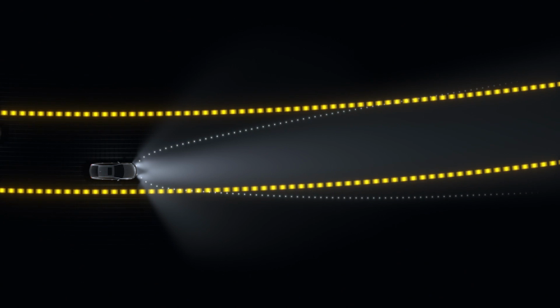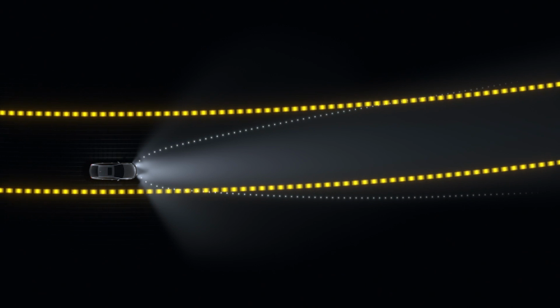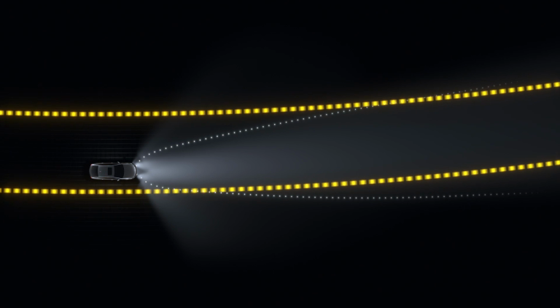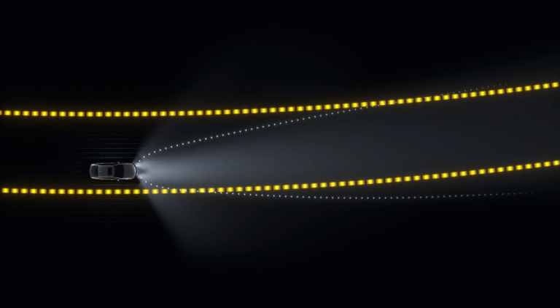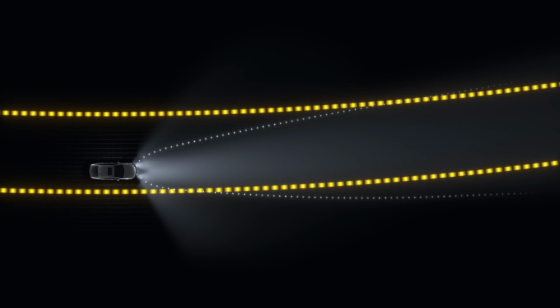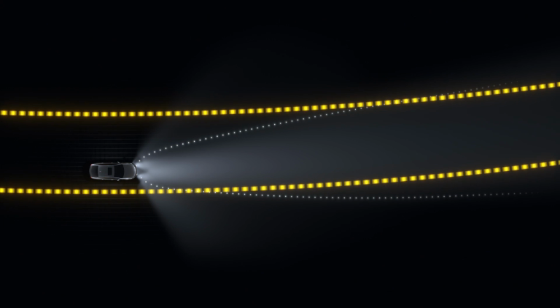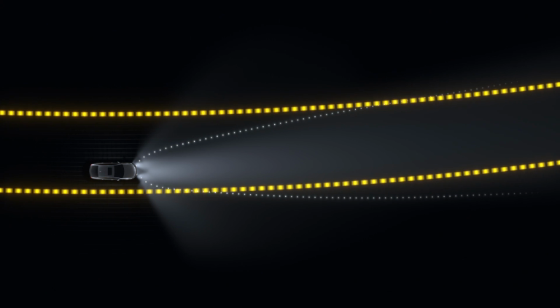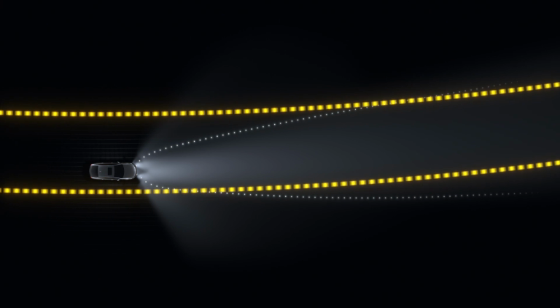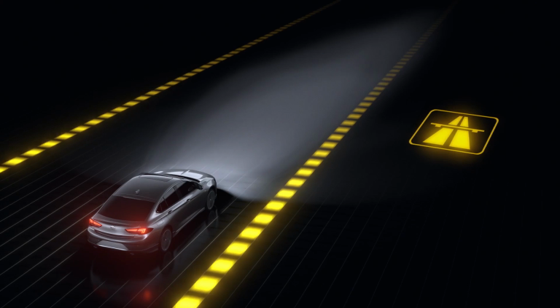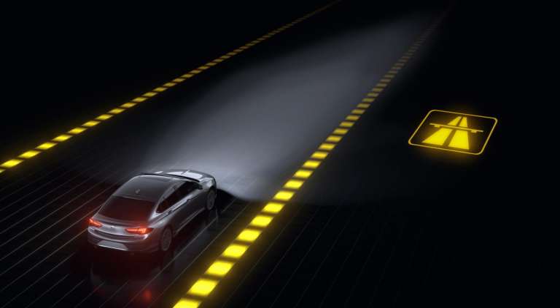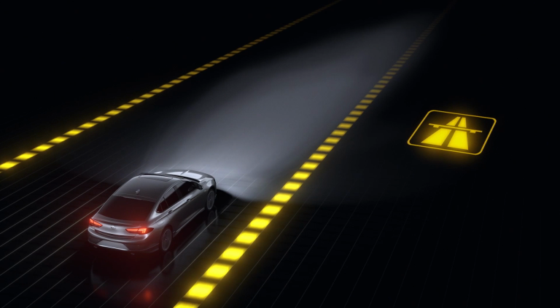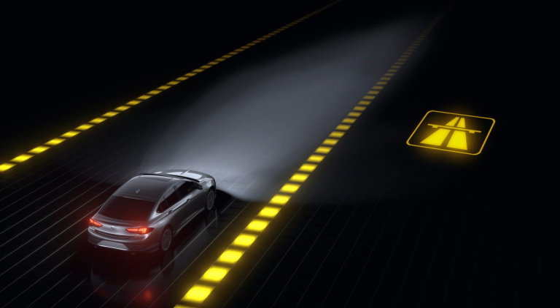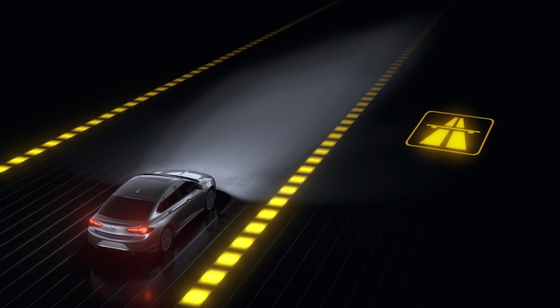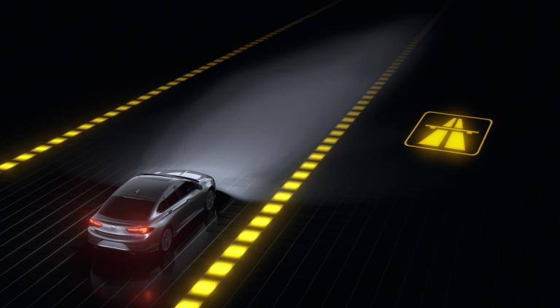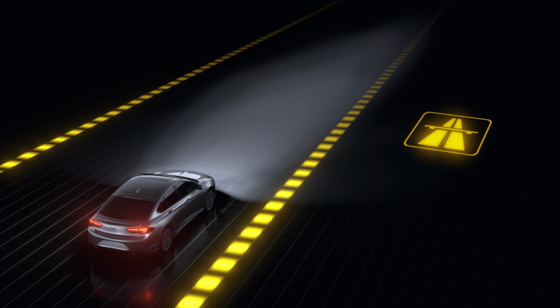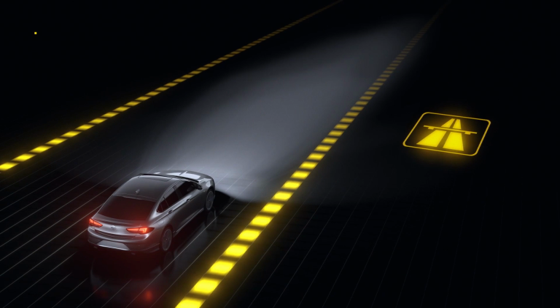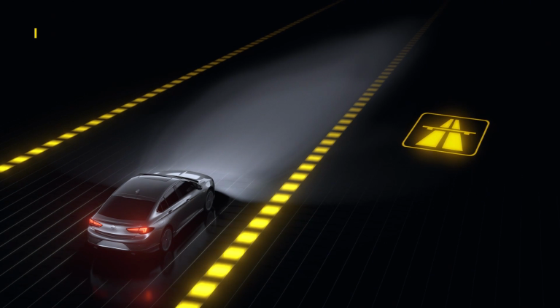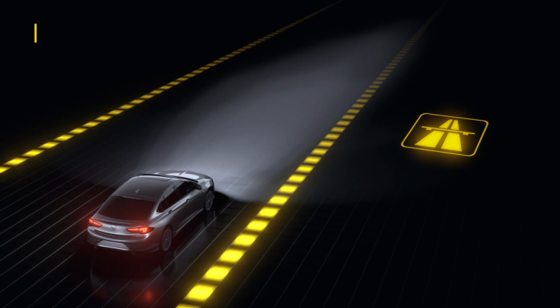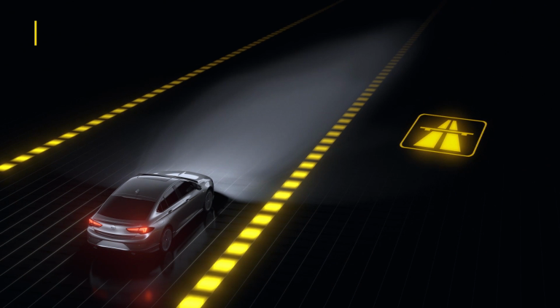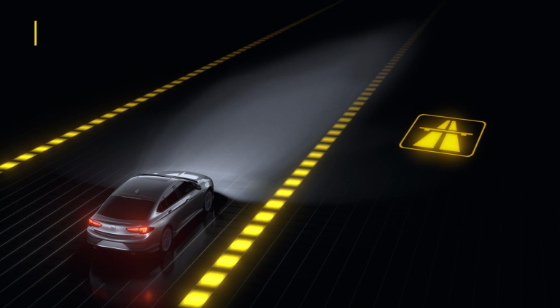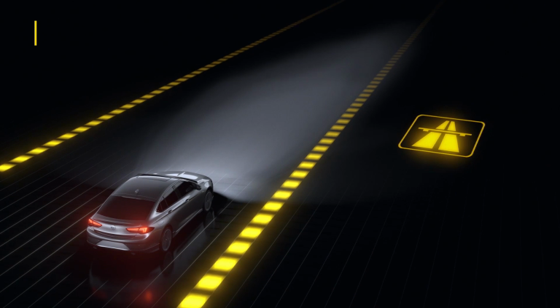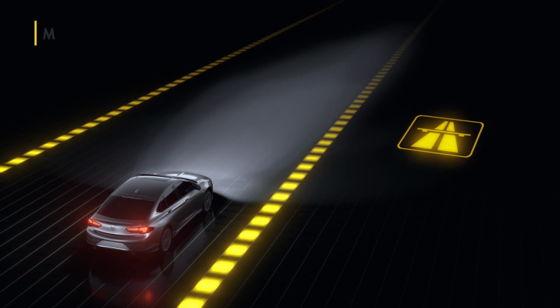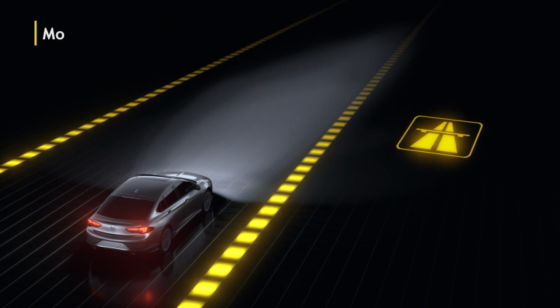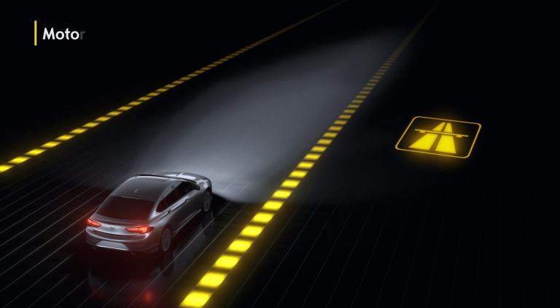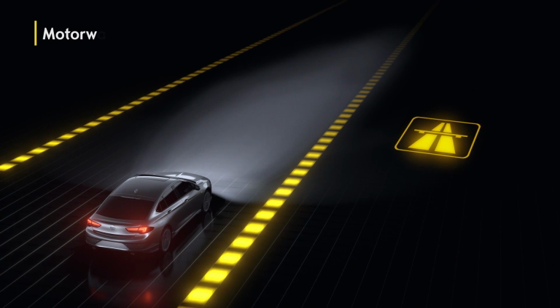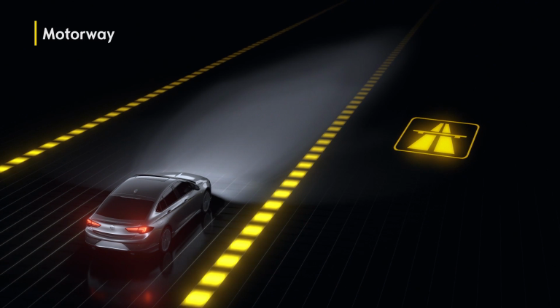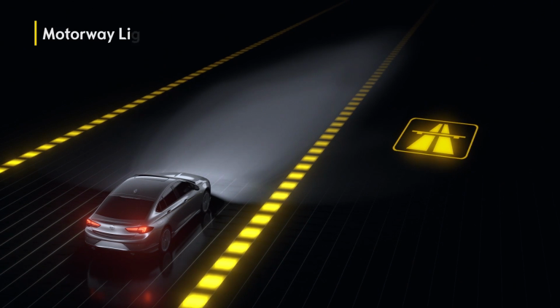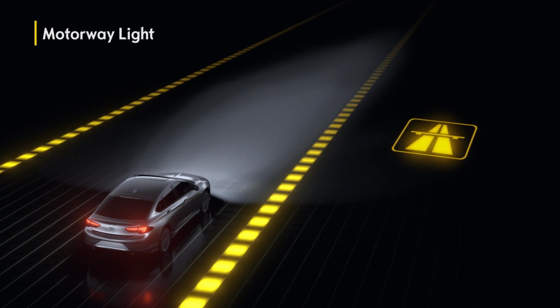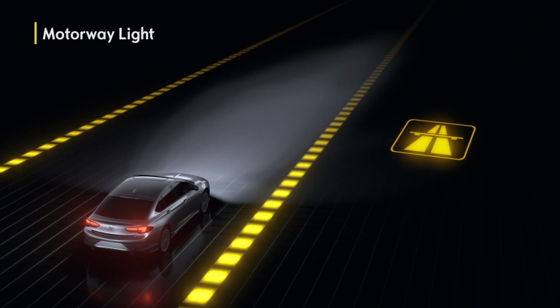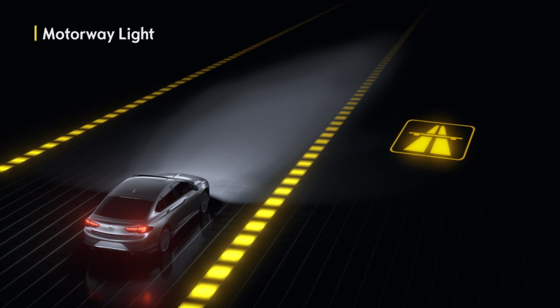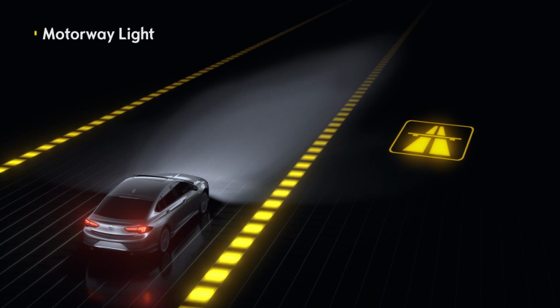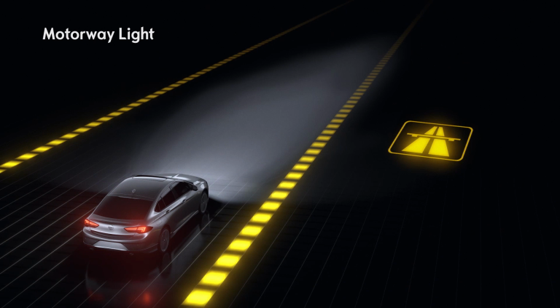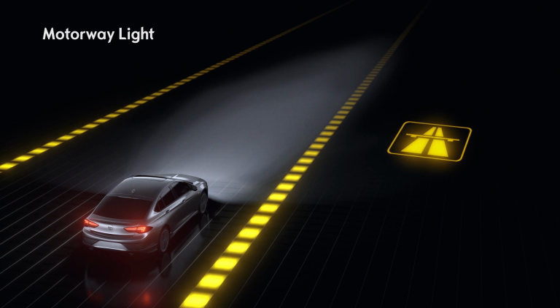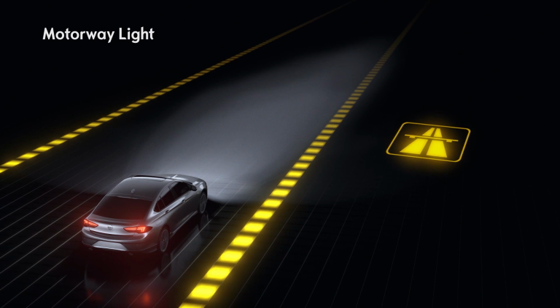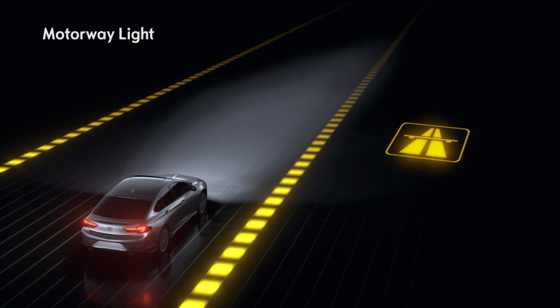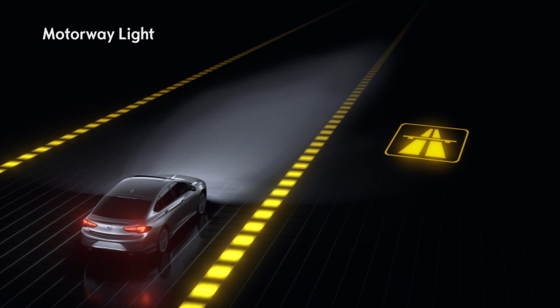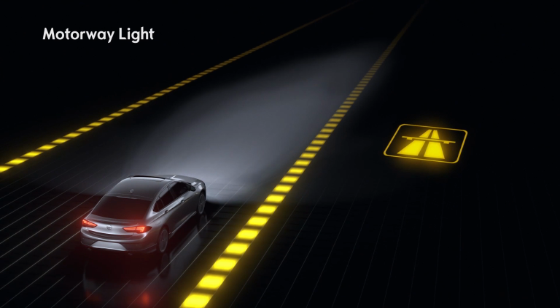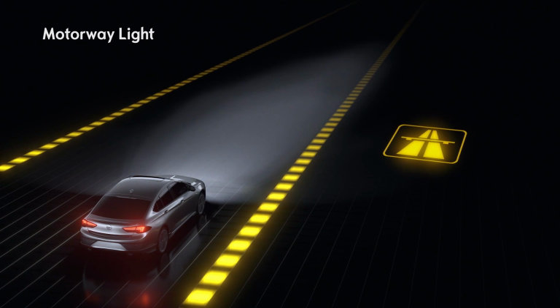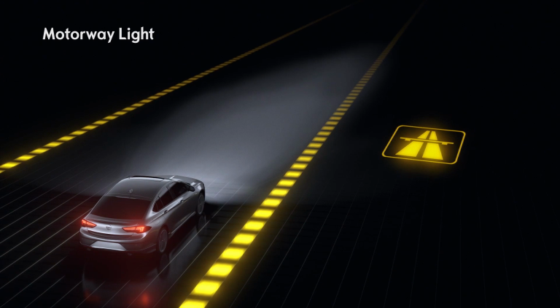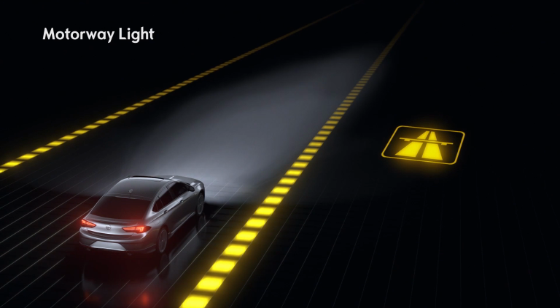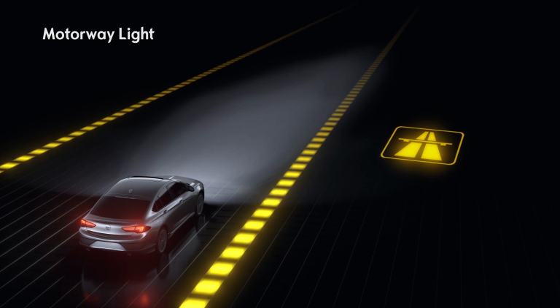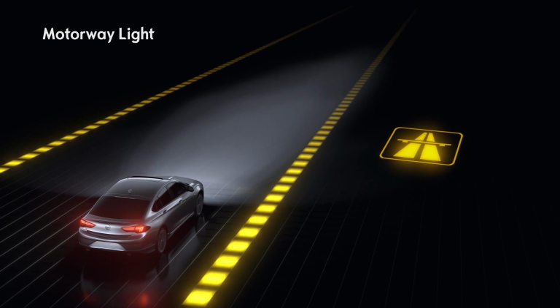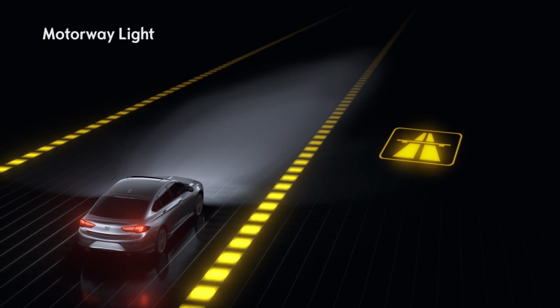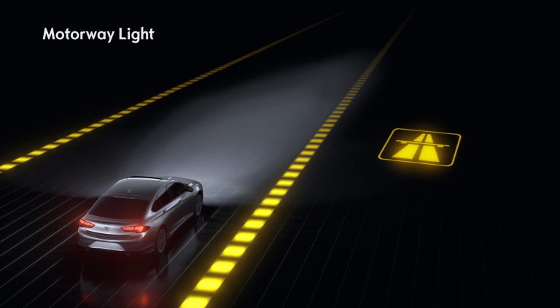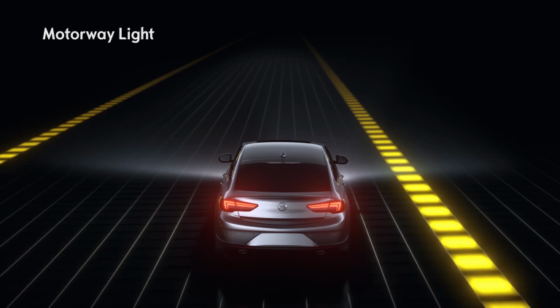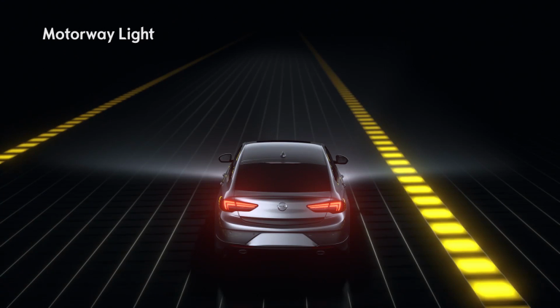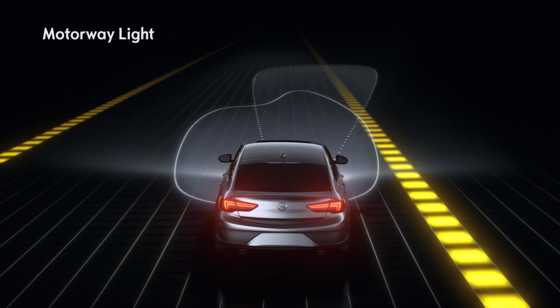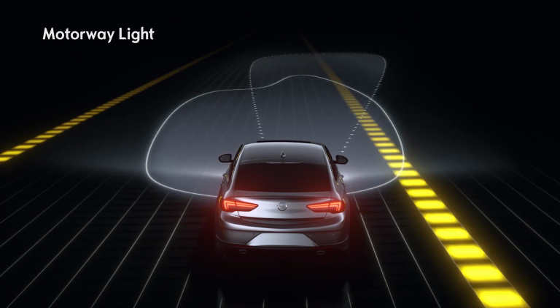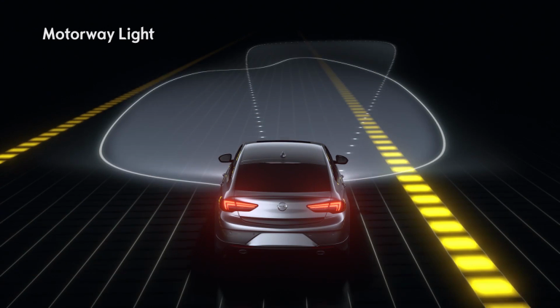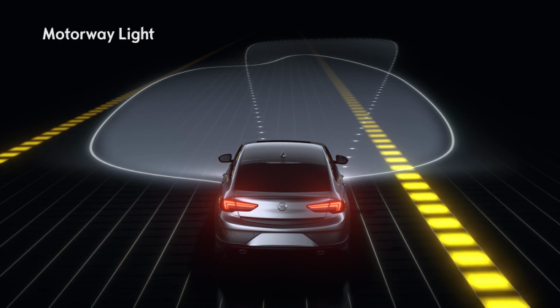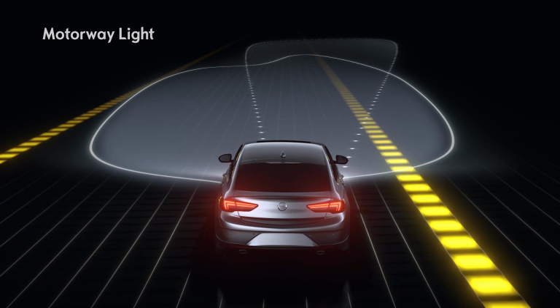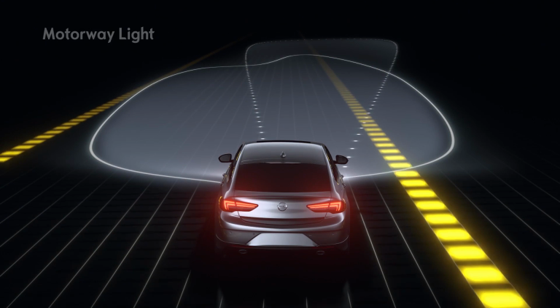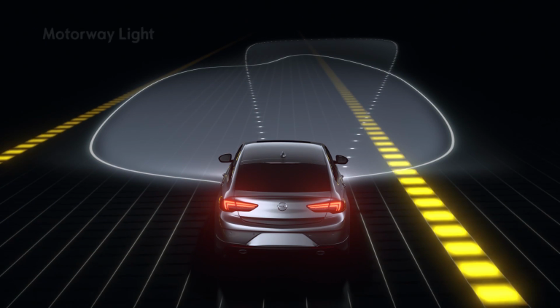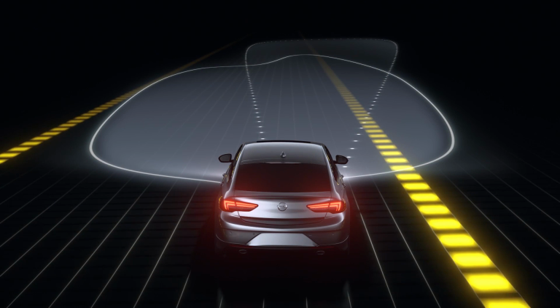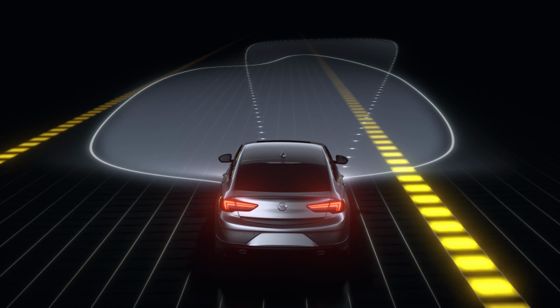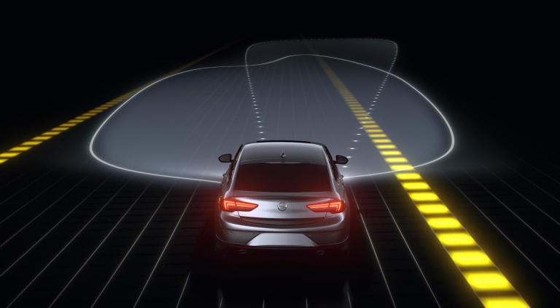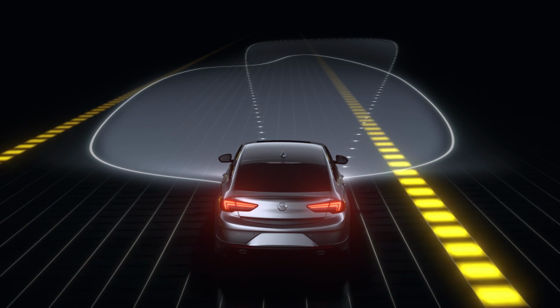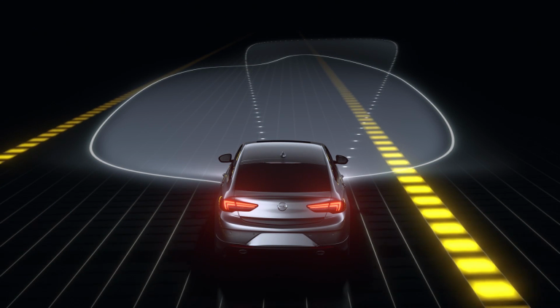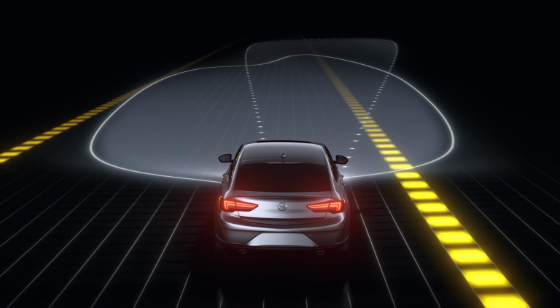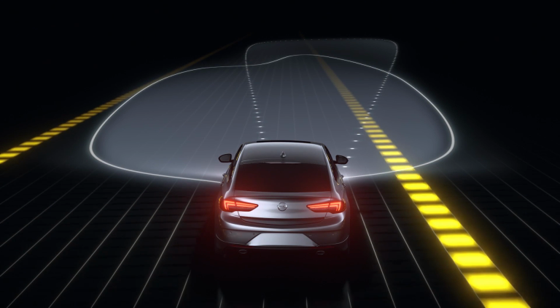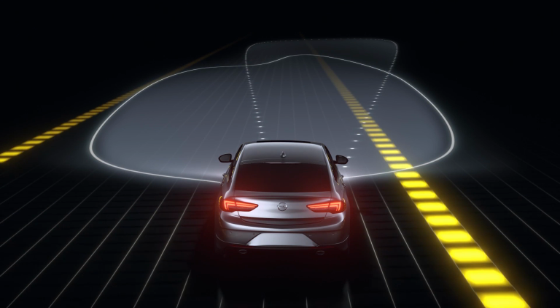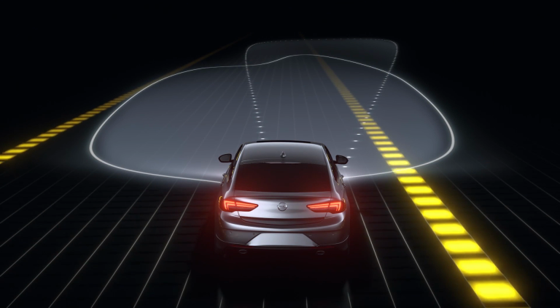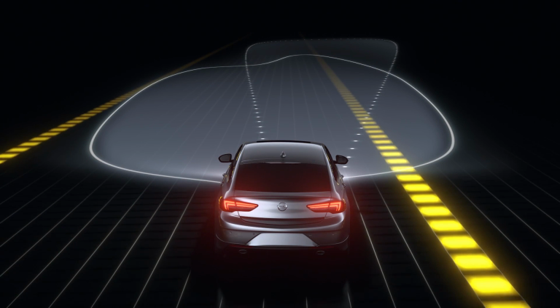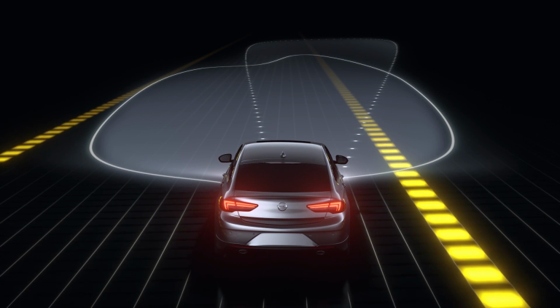Quick to react — when you're driving at a constant speed on the motorway, the system increases the range and brightness of your headlights.